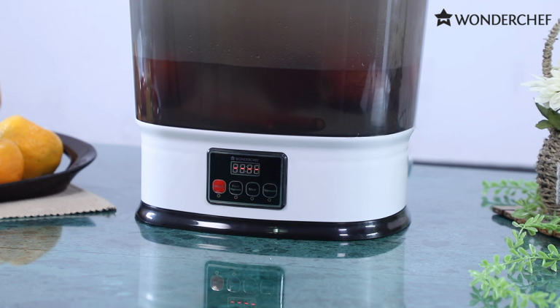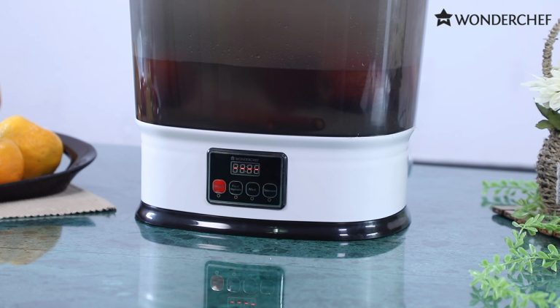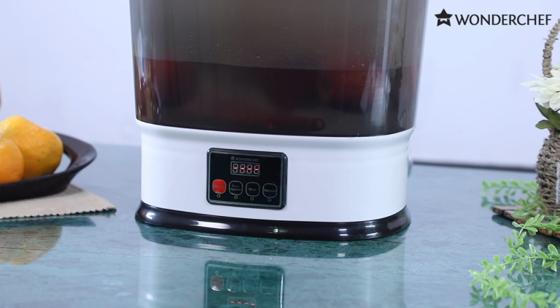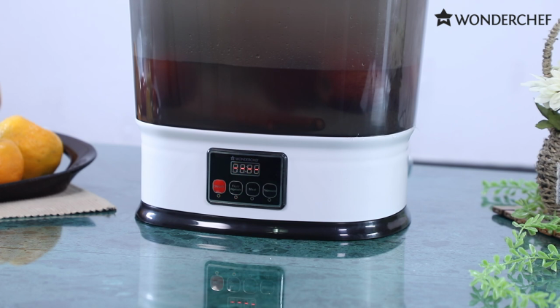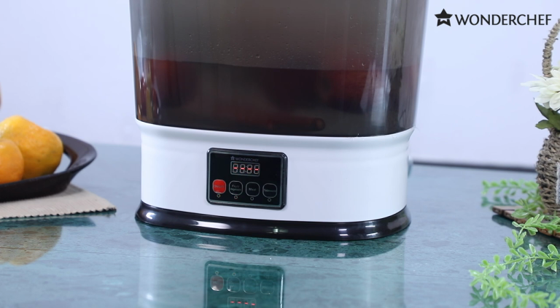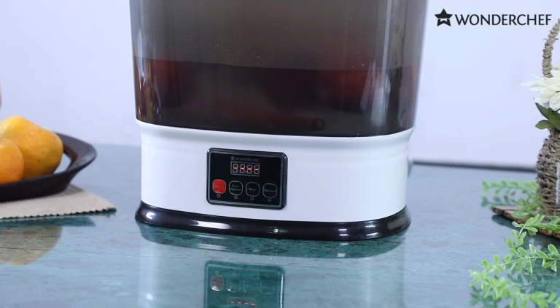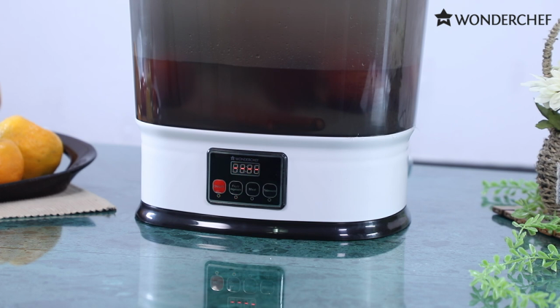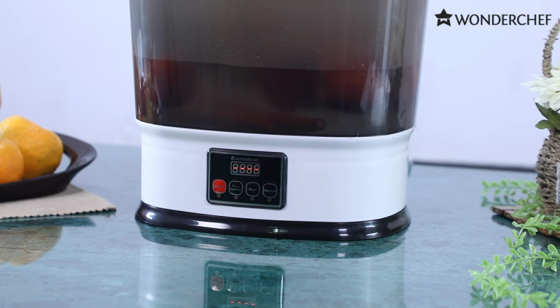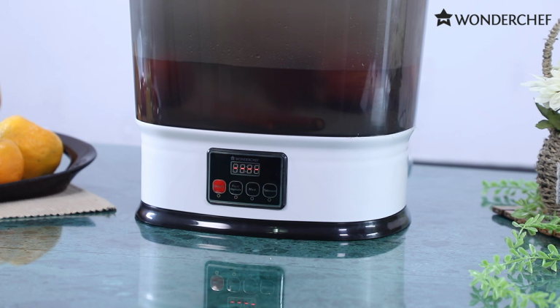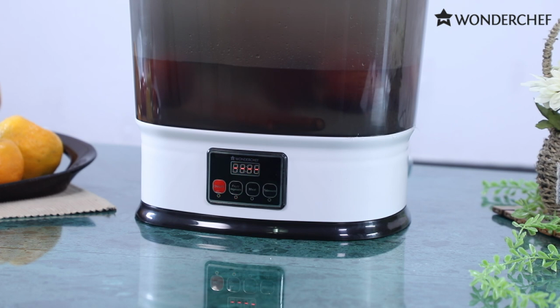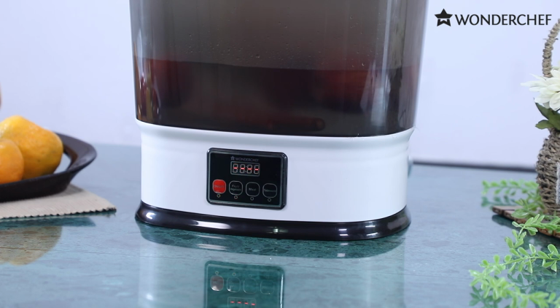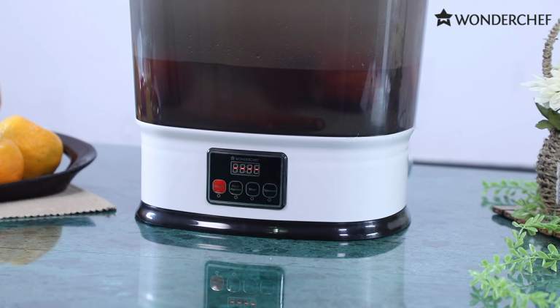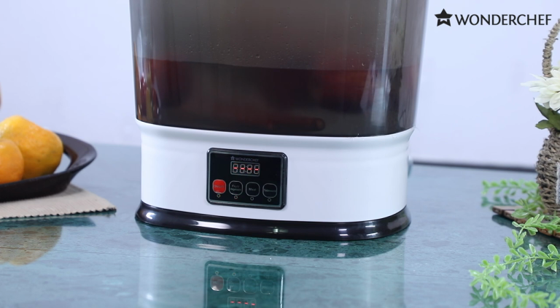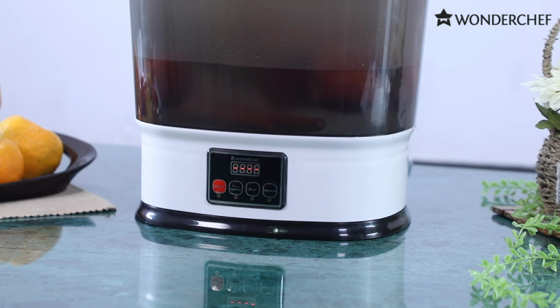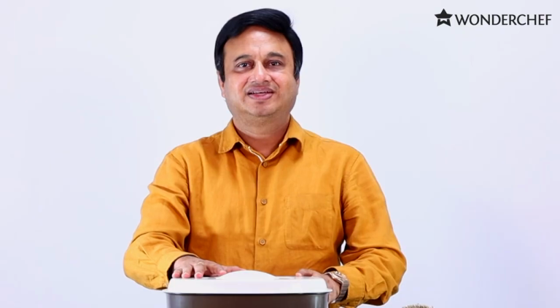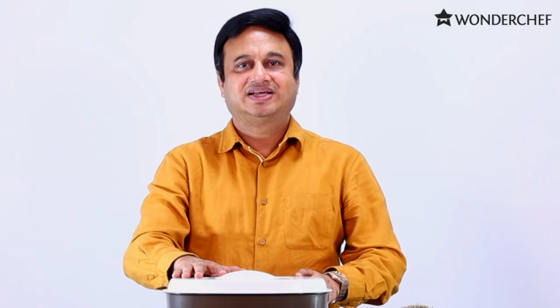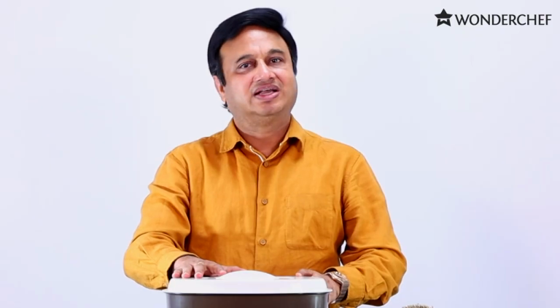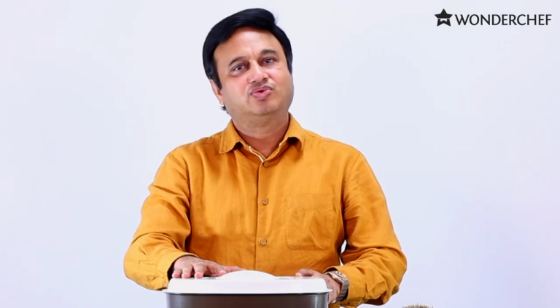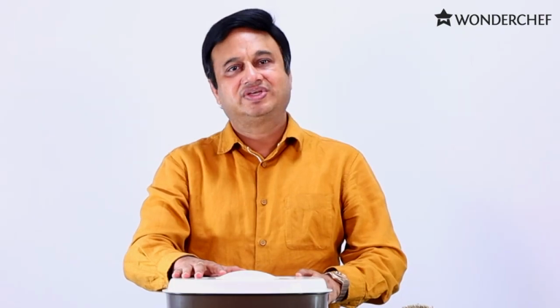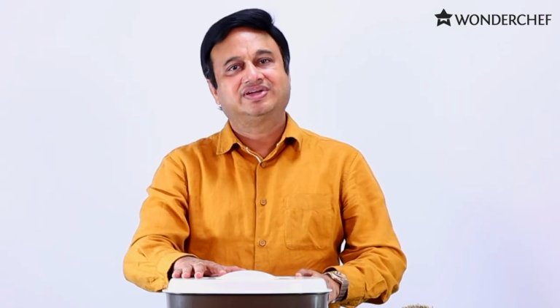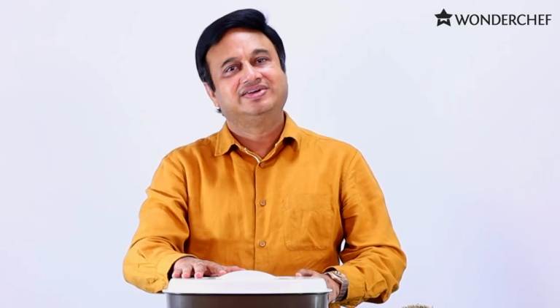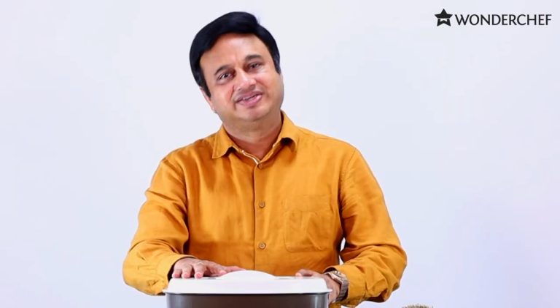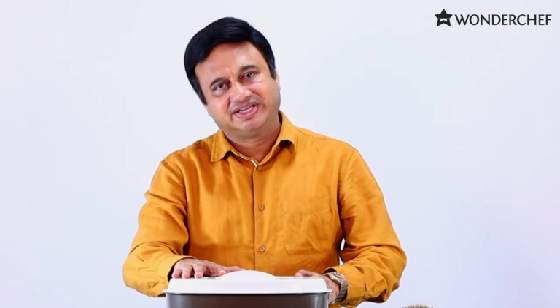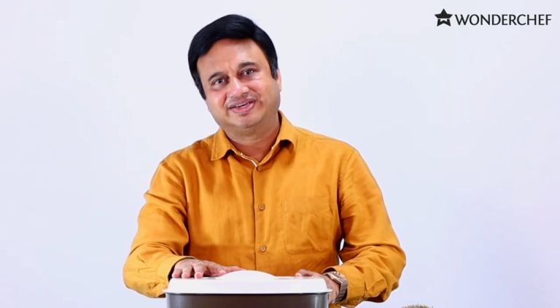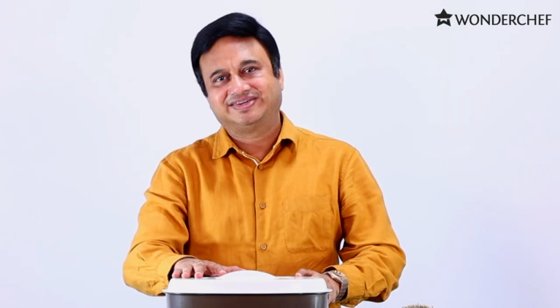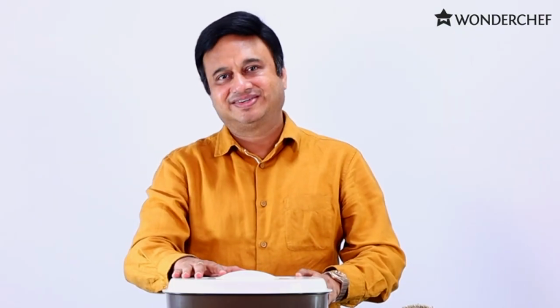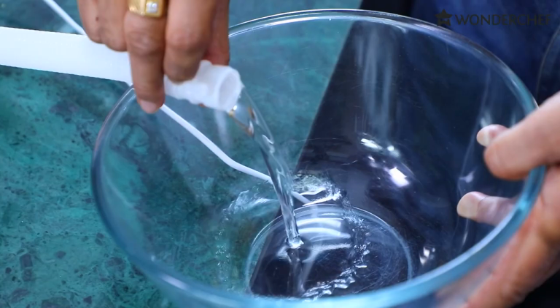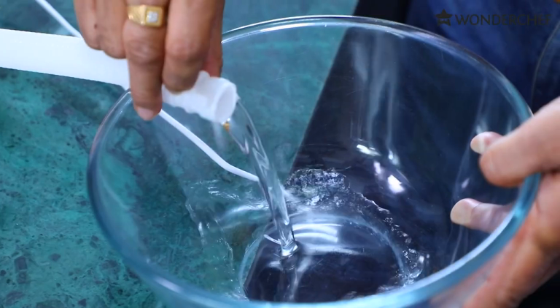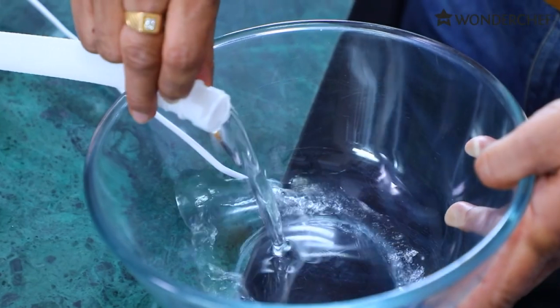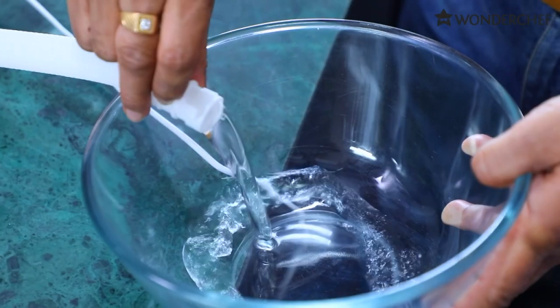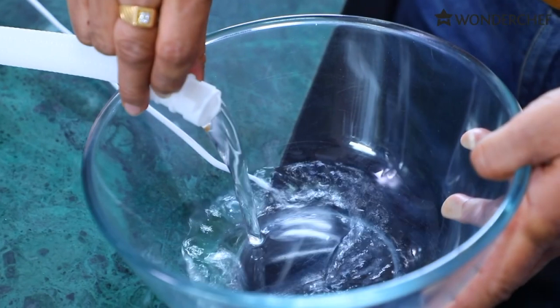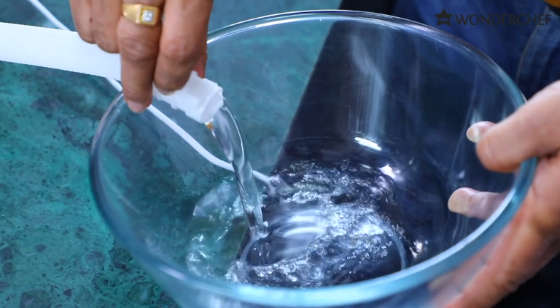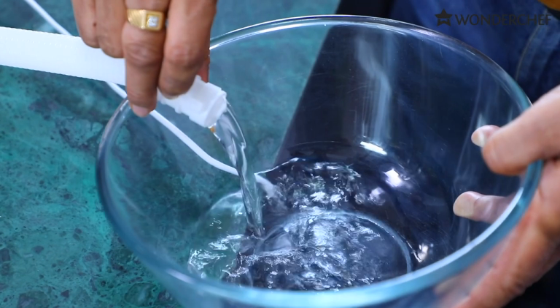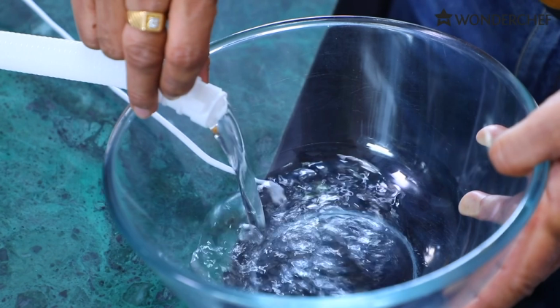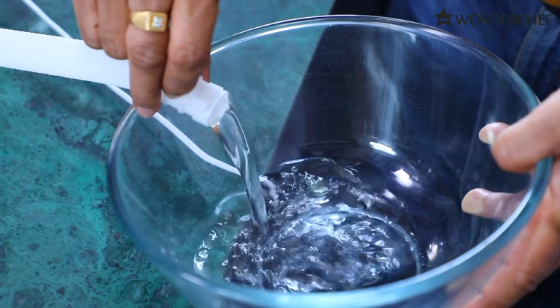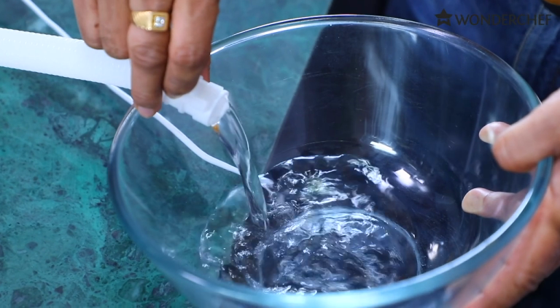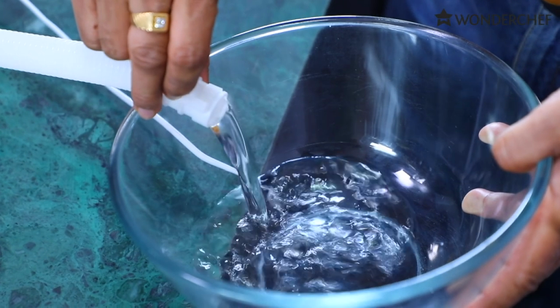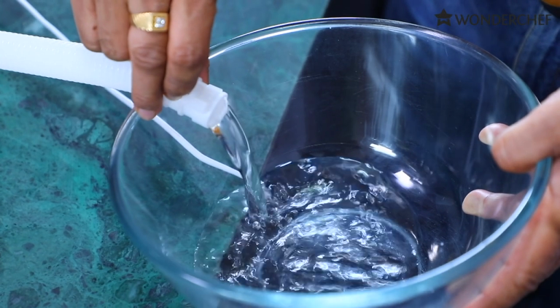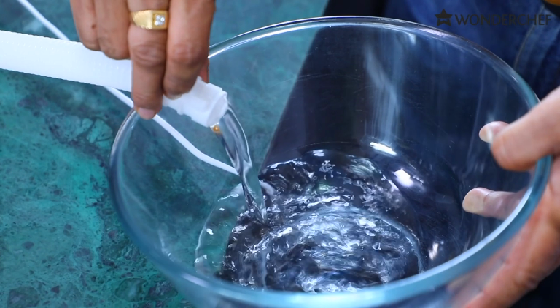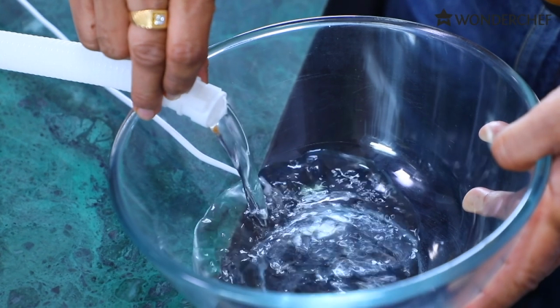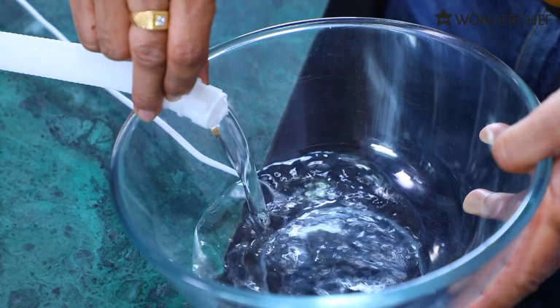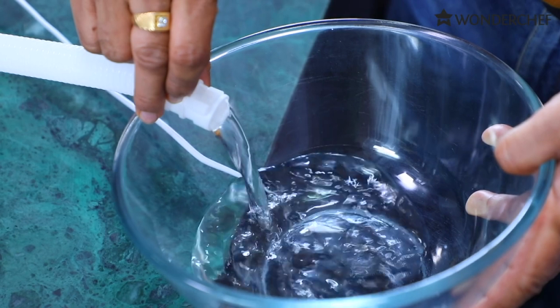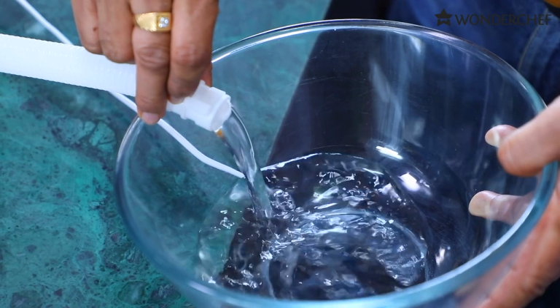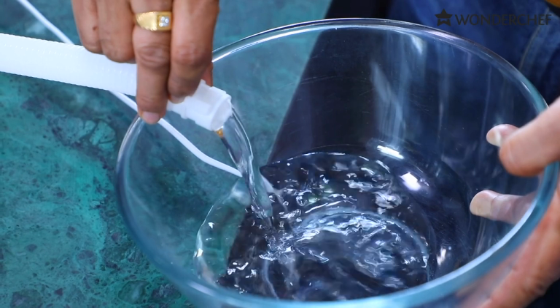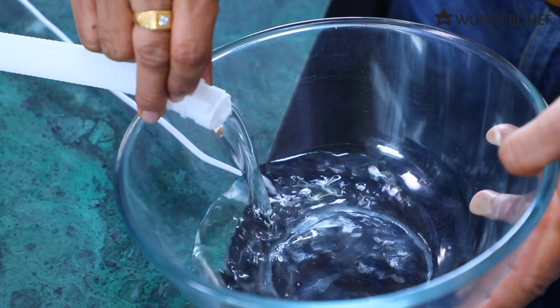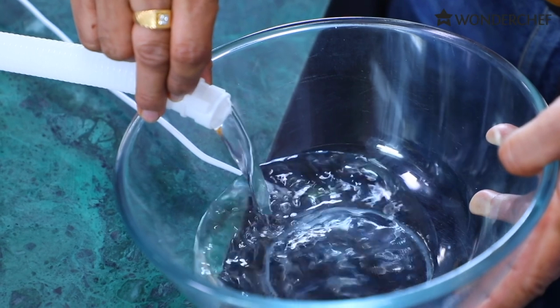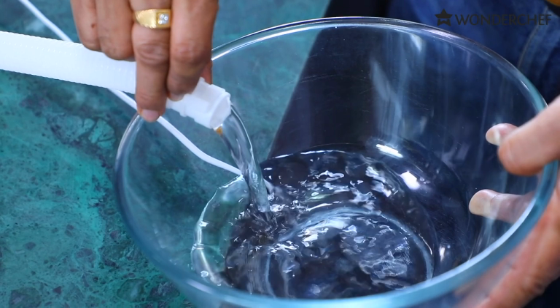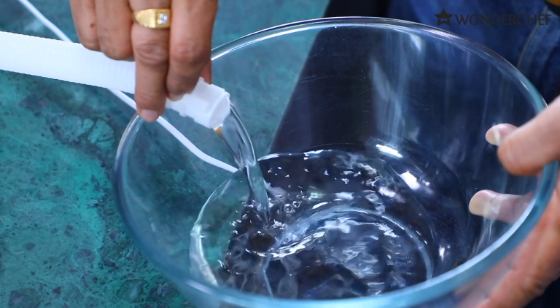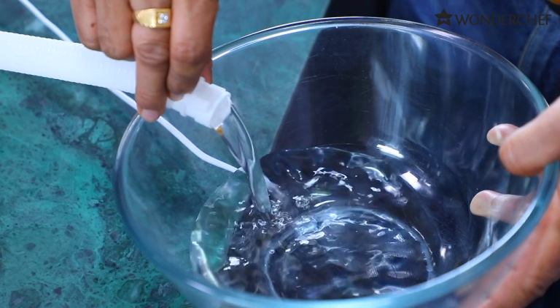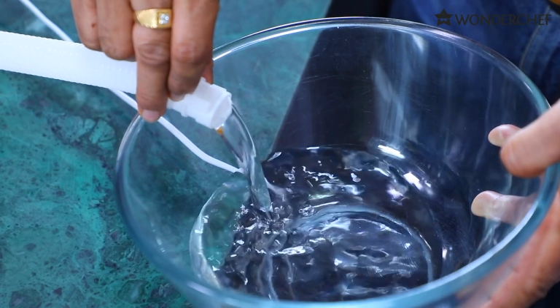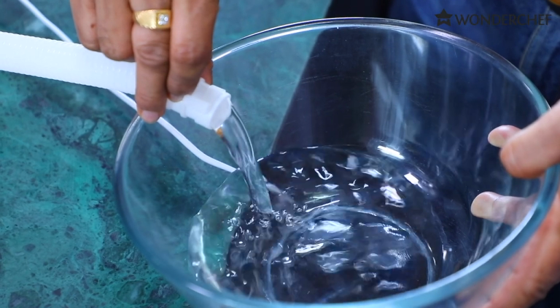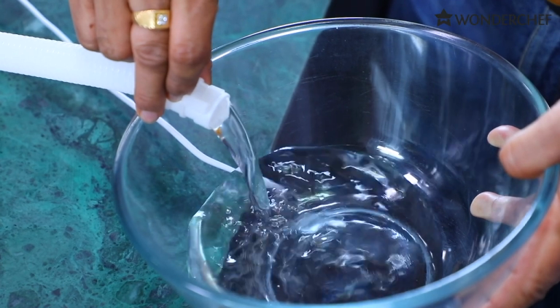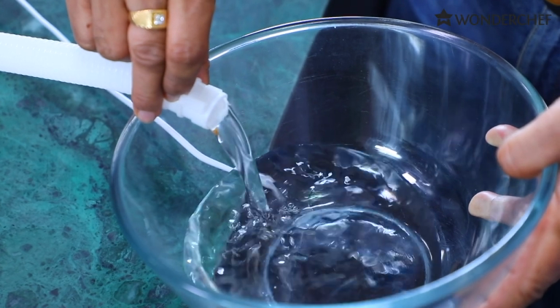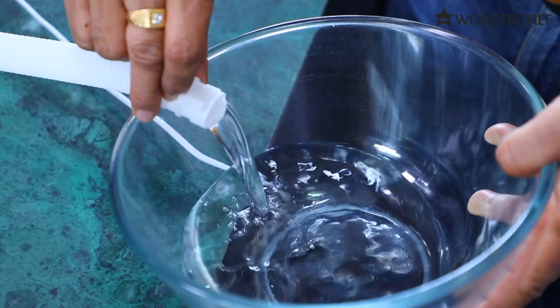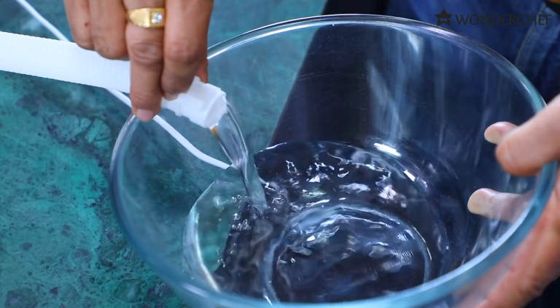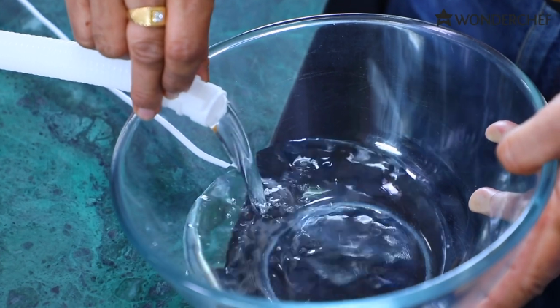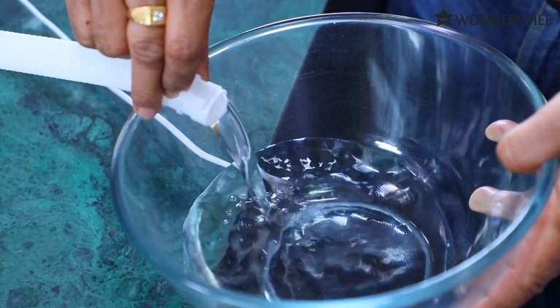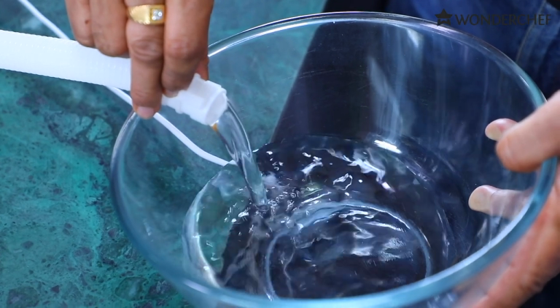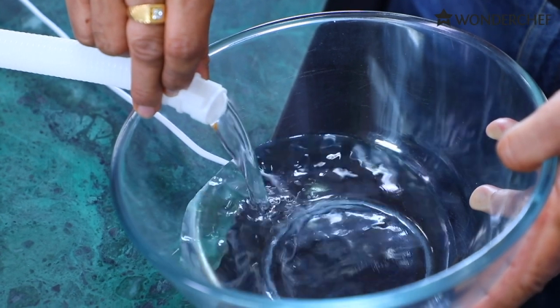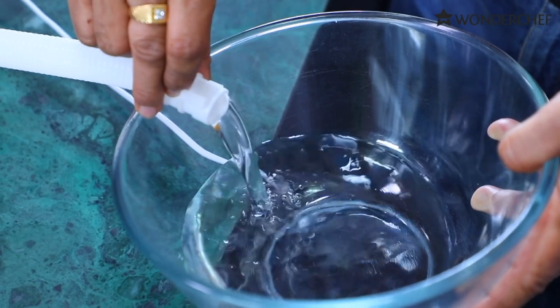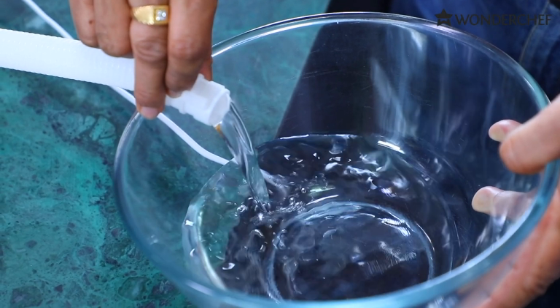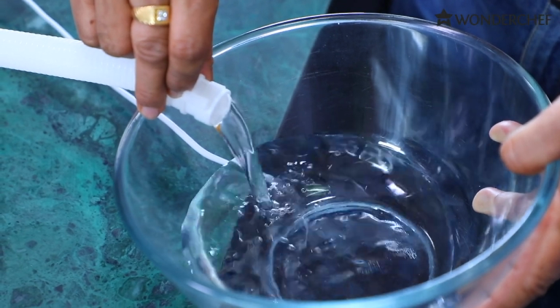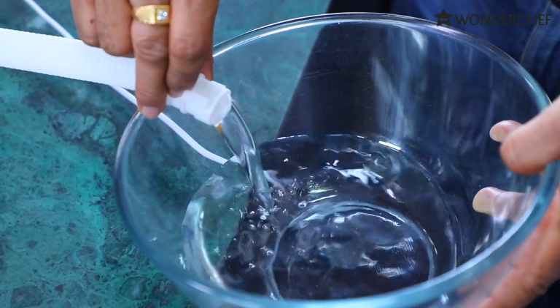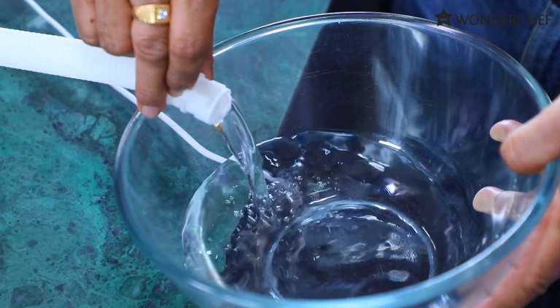Now it has auto-stopped and we can drain it. And this is how you can drain it so easily.